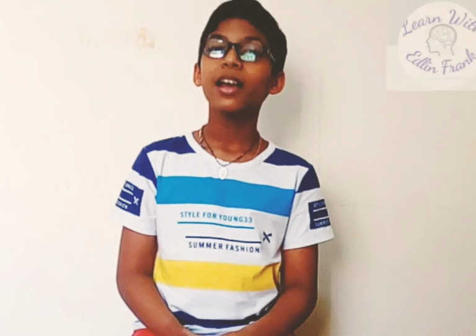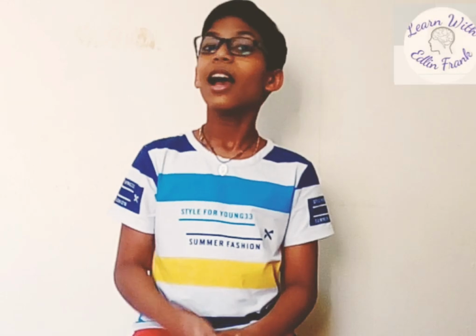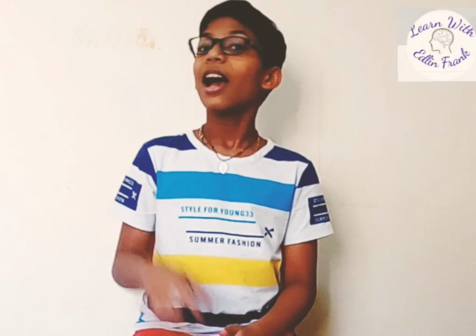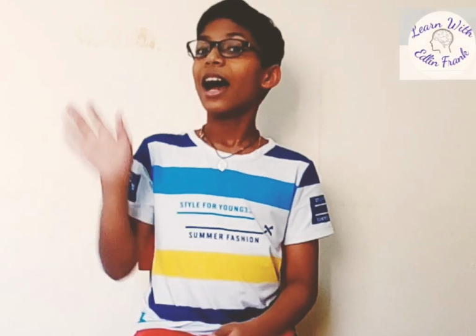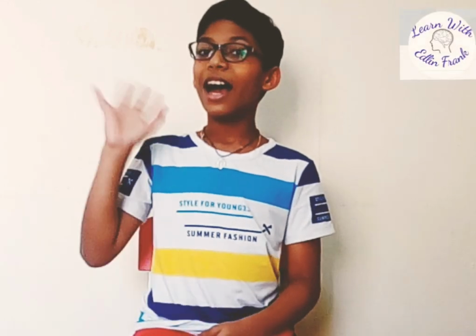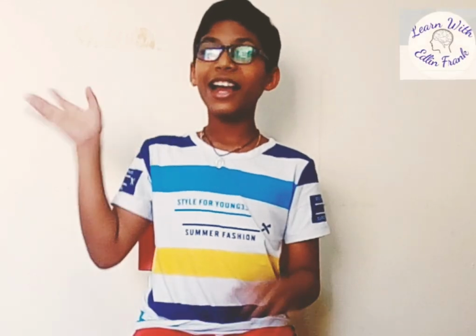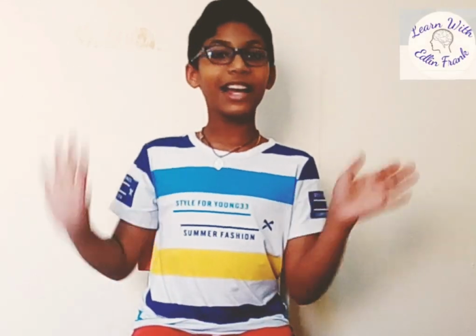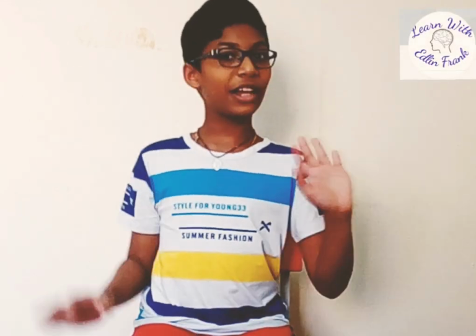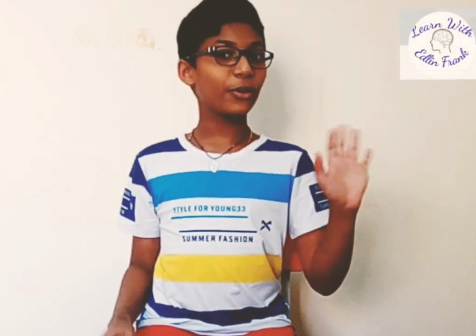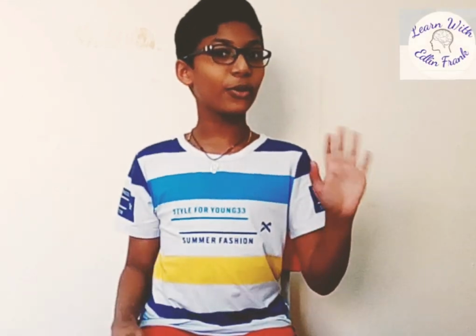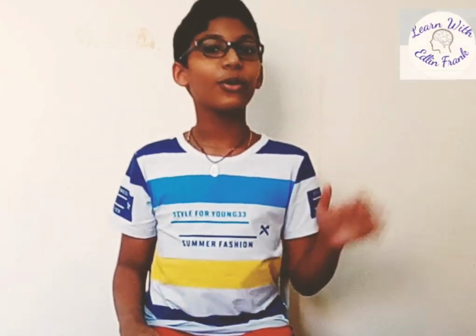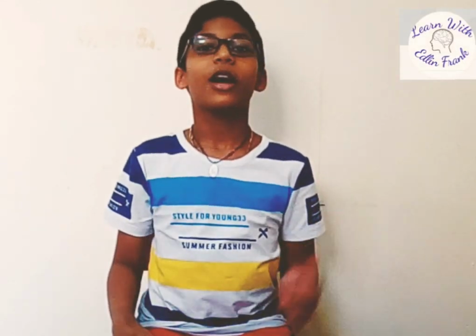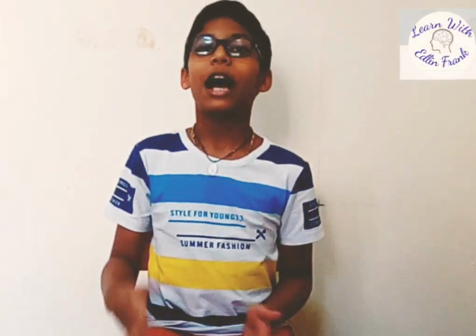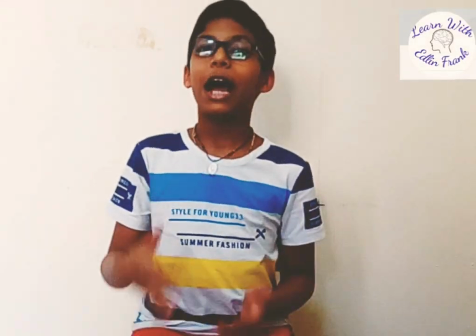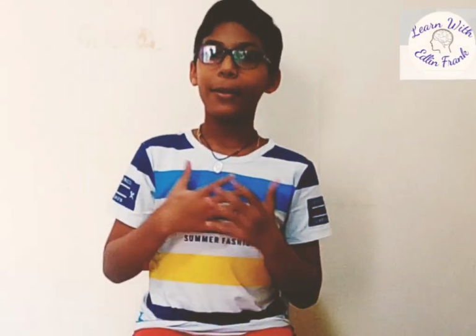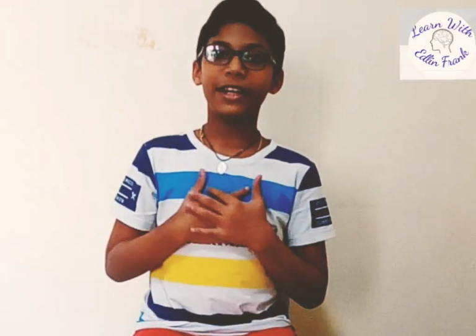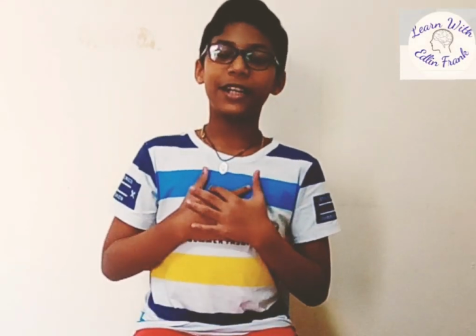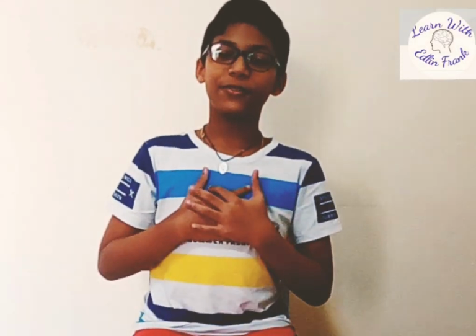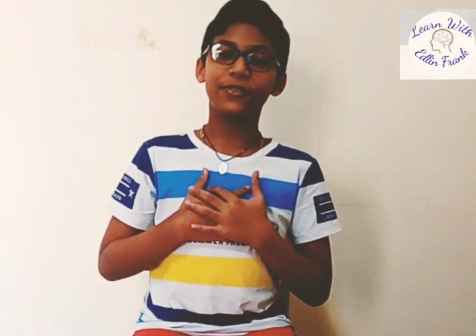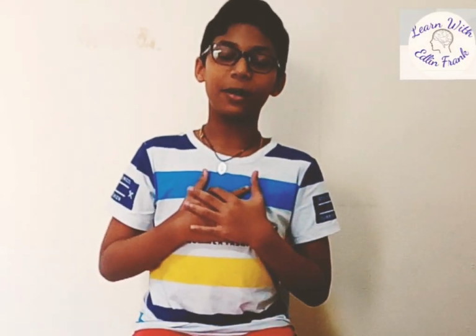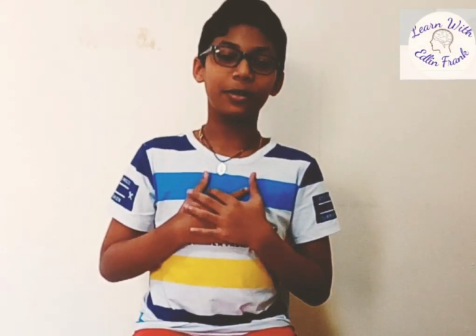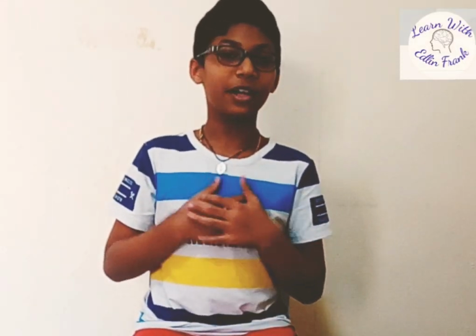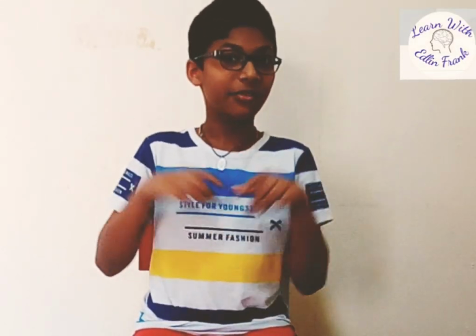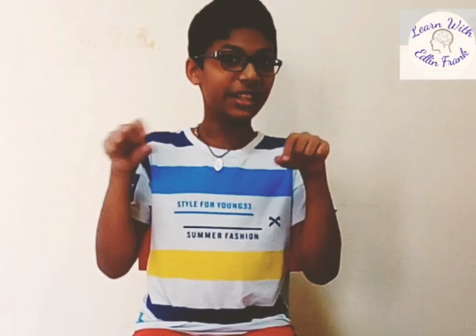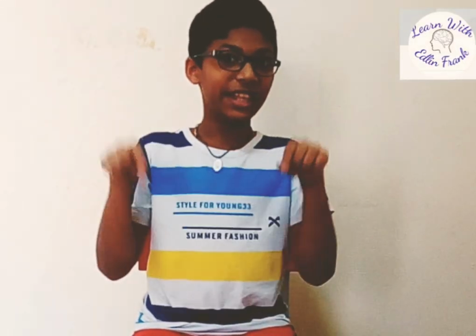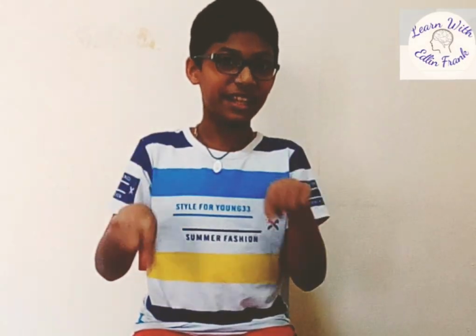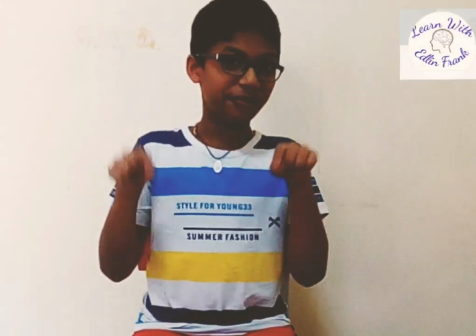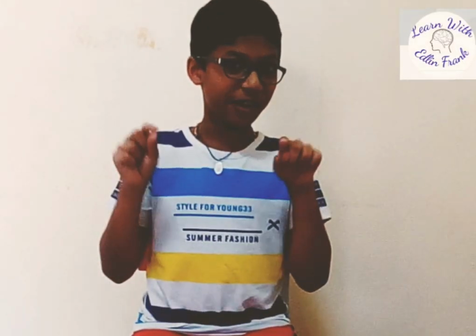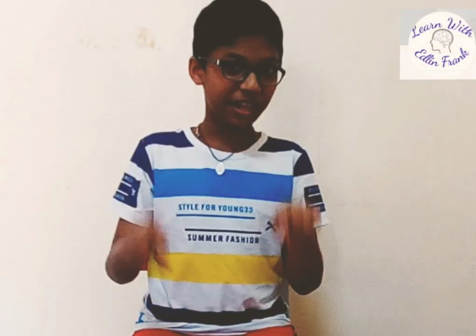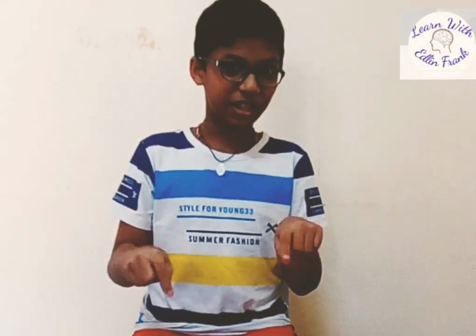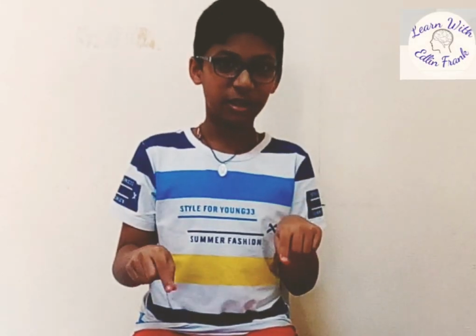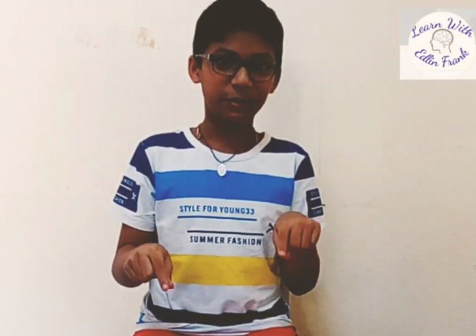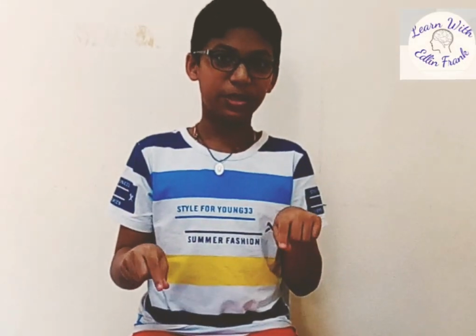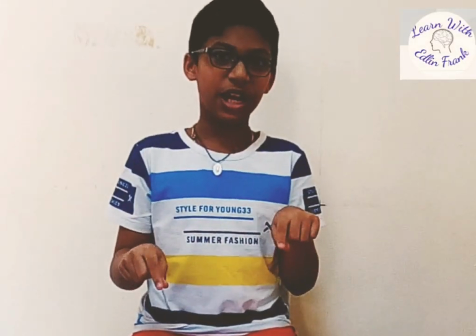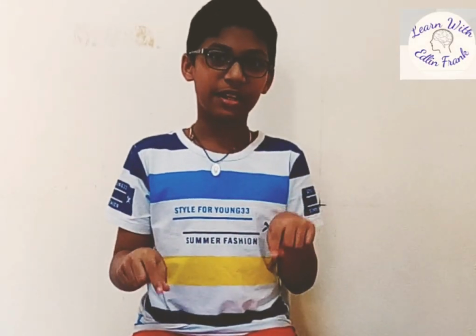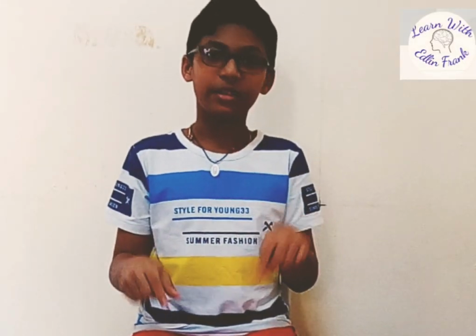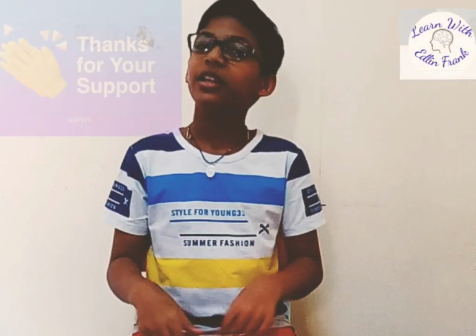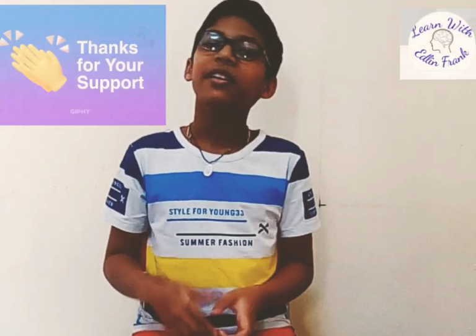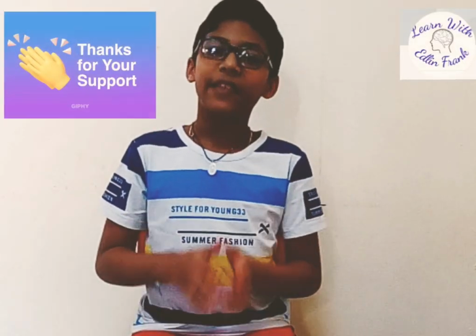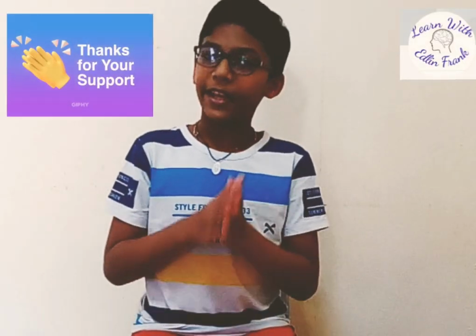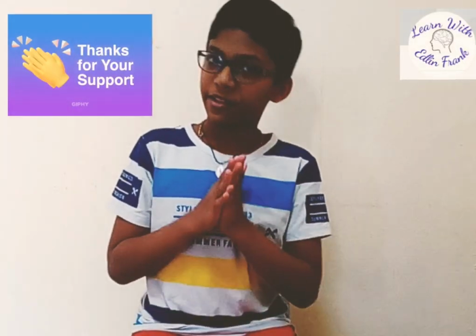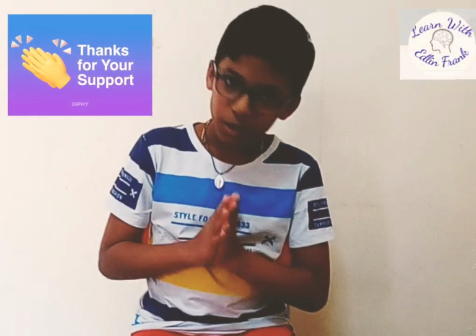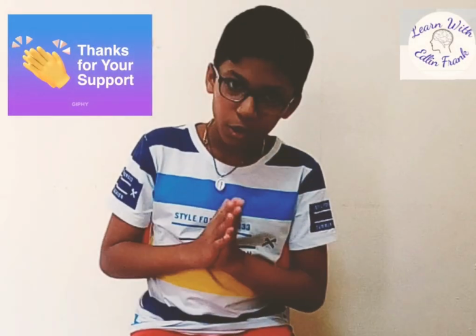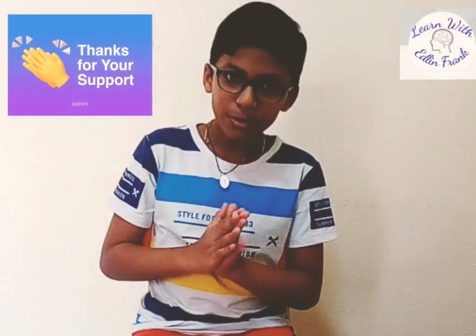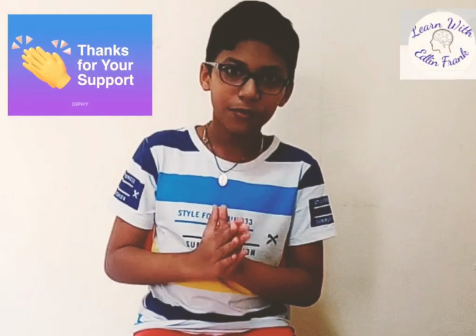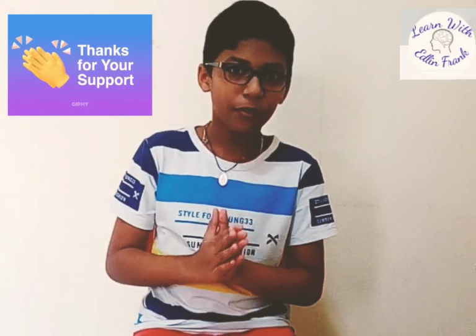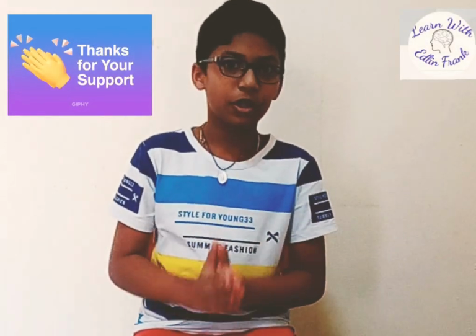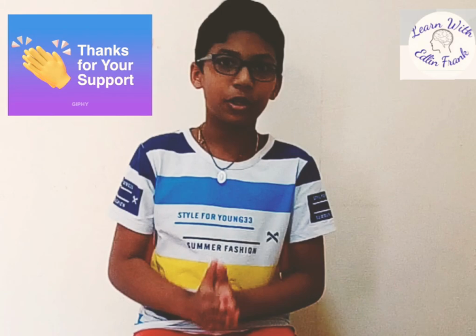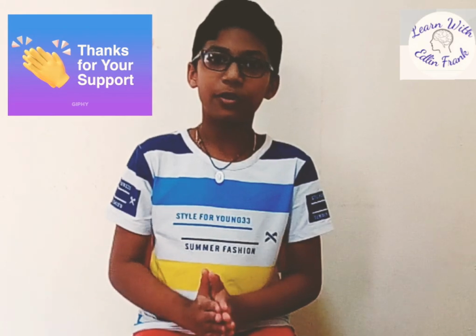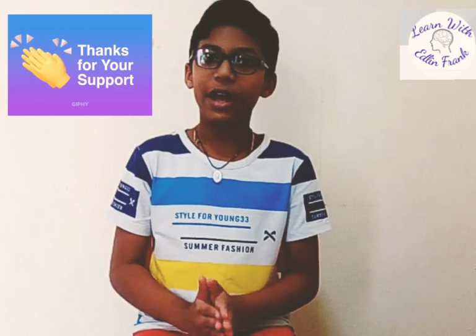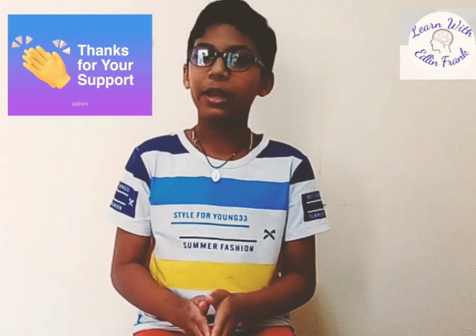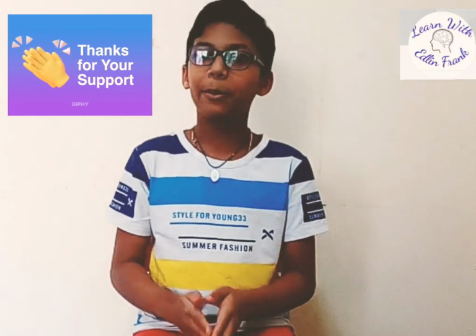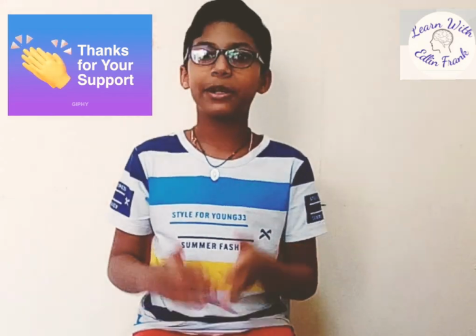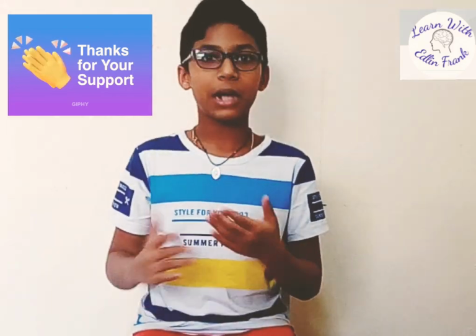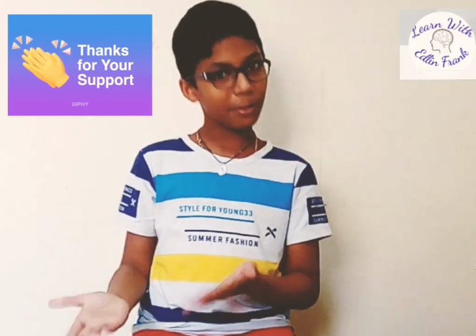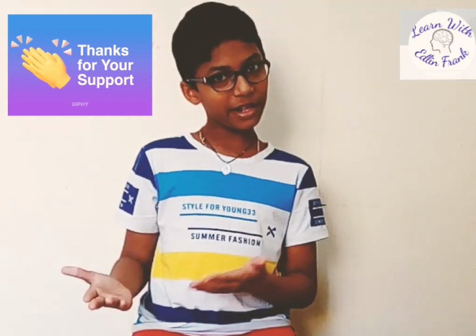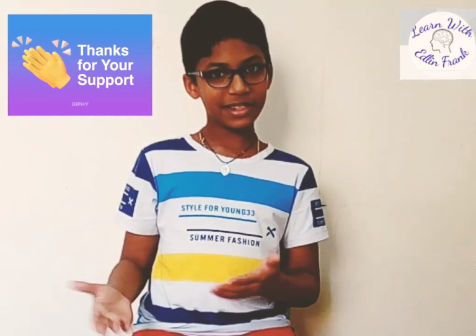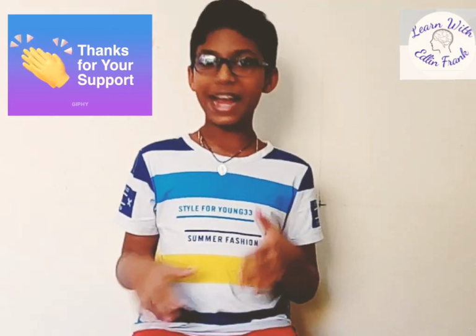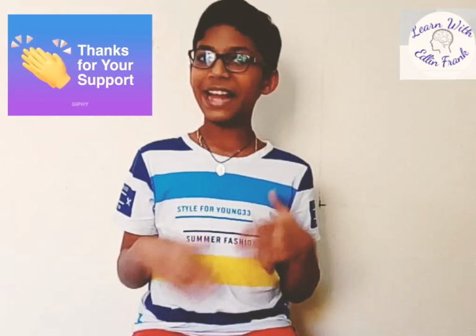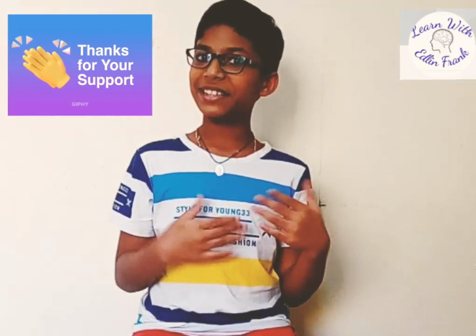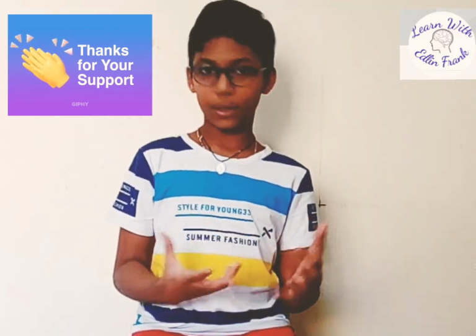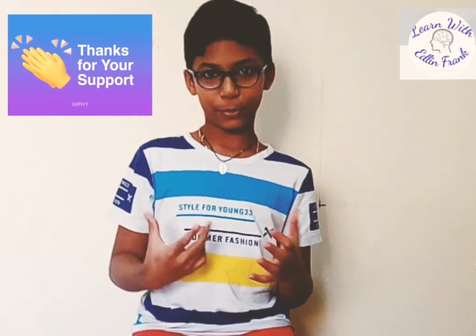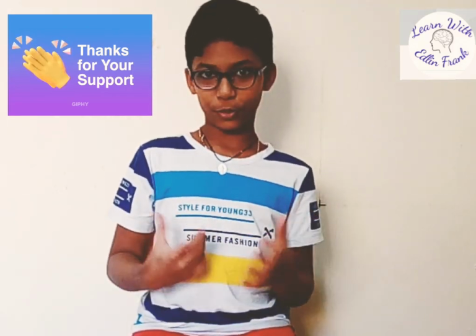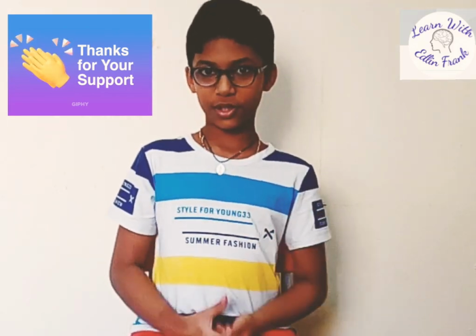Hi, hello, I'm Adeline from the Learn with Ellen YouTube channel. Thank you so much for your valuable comments and support.